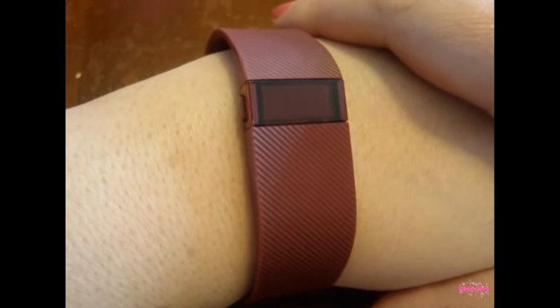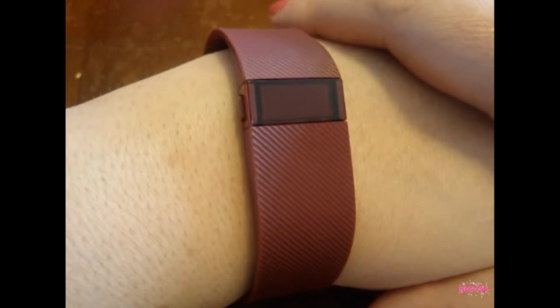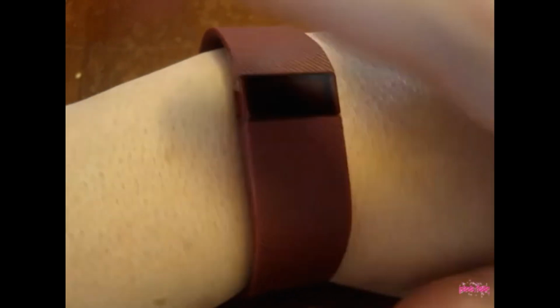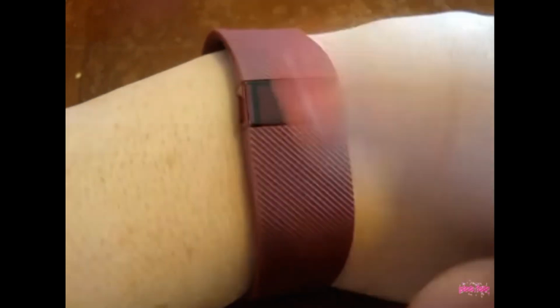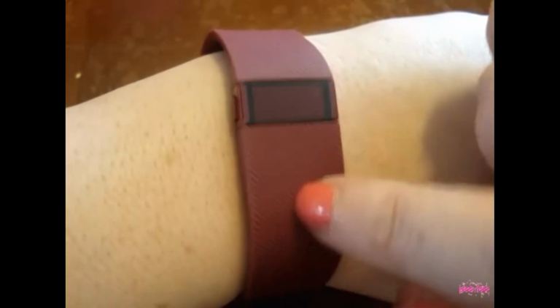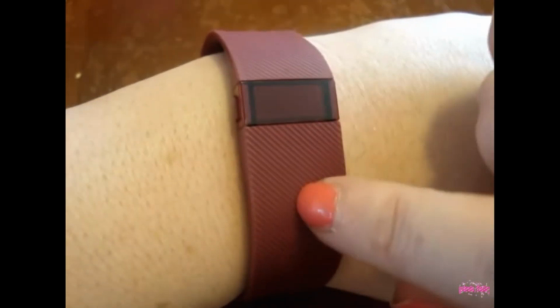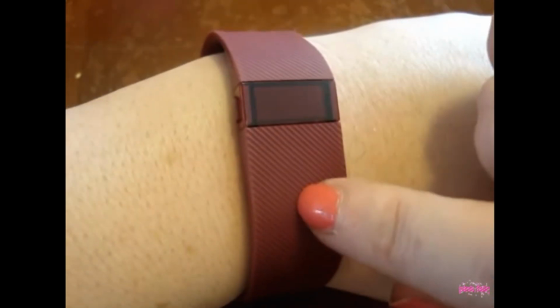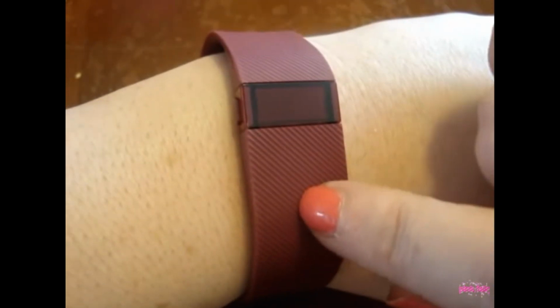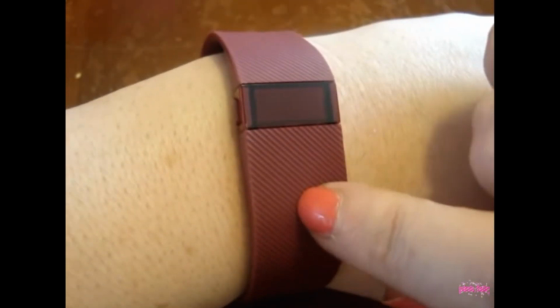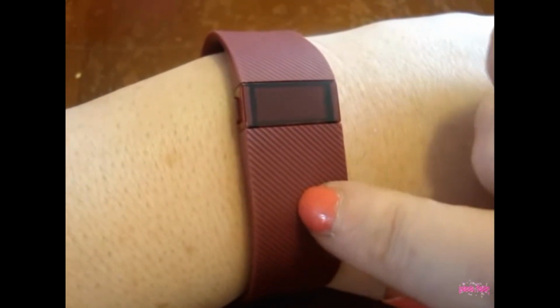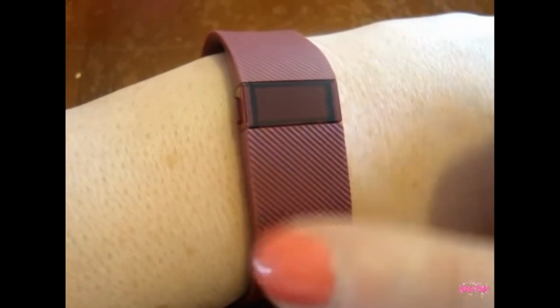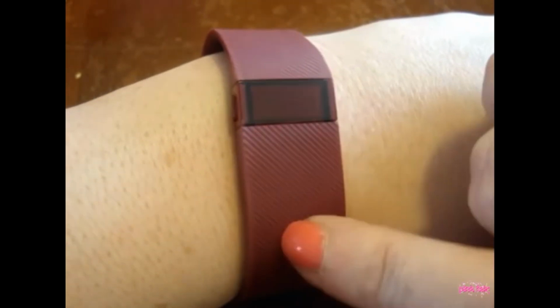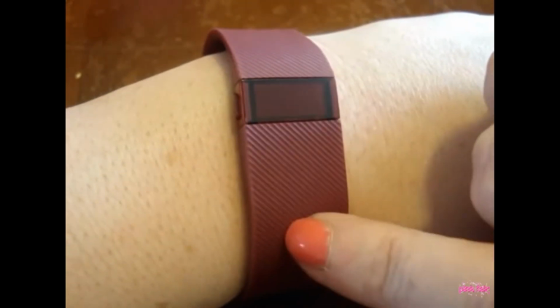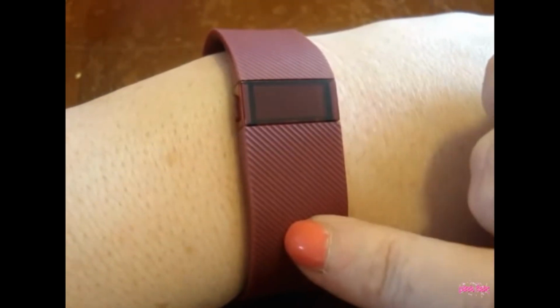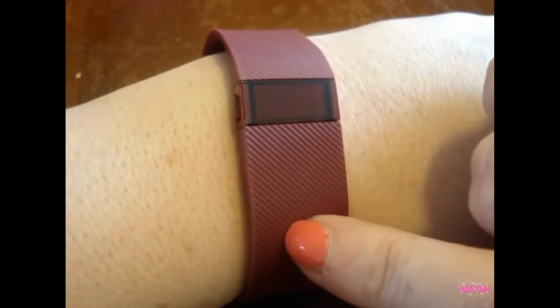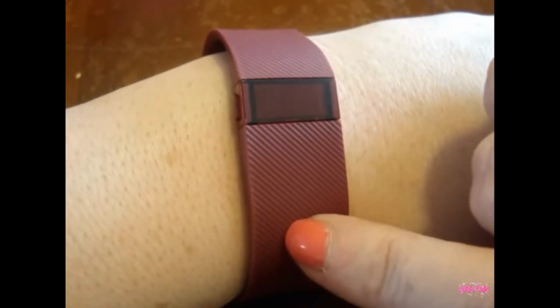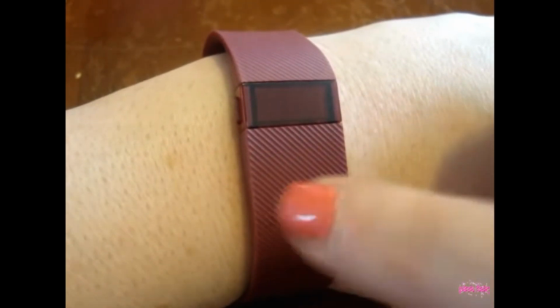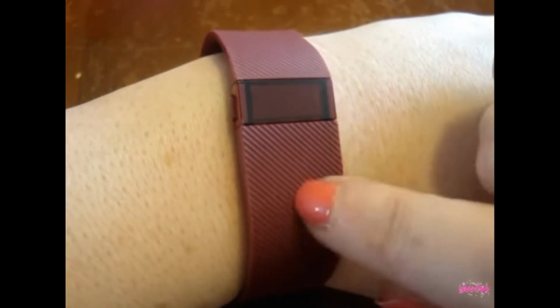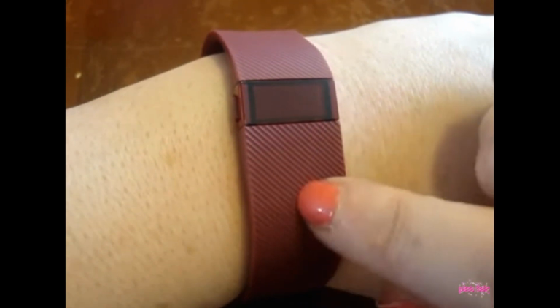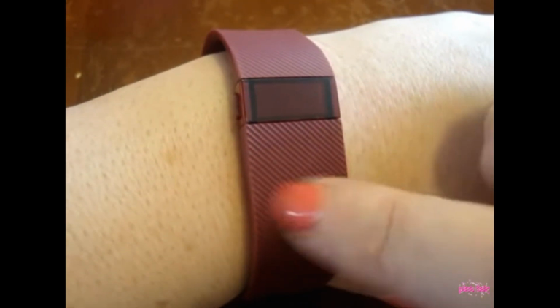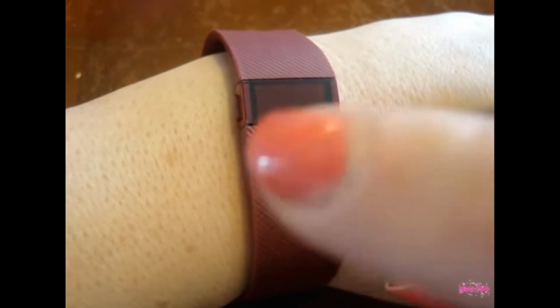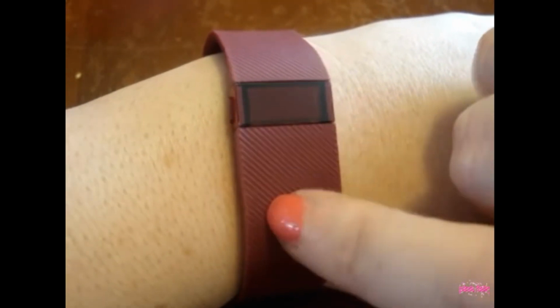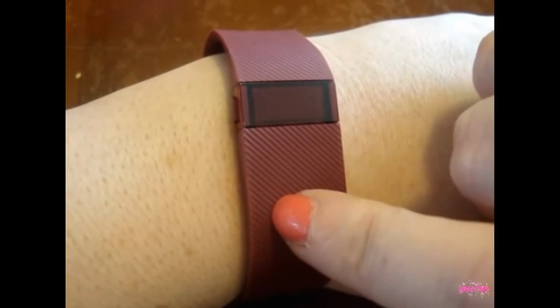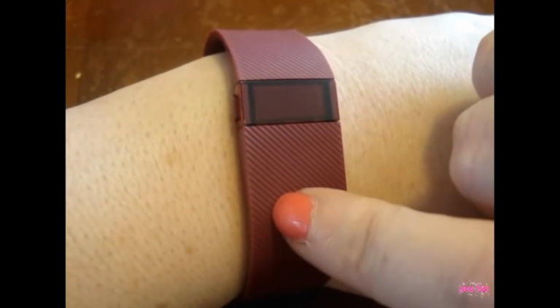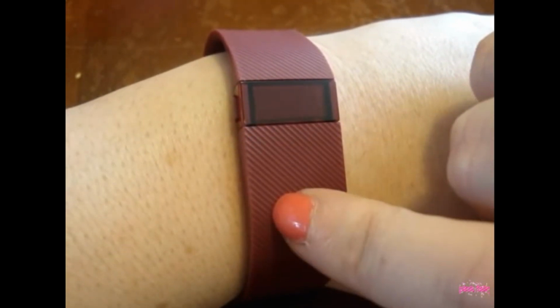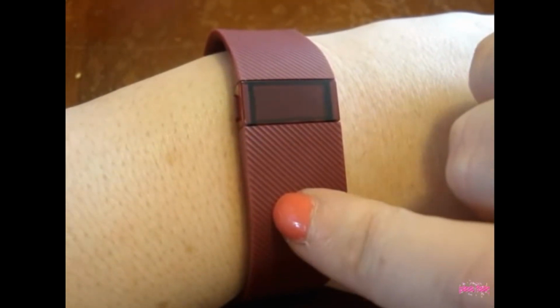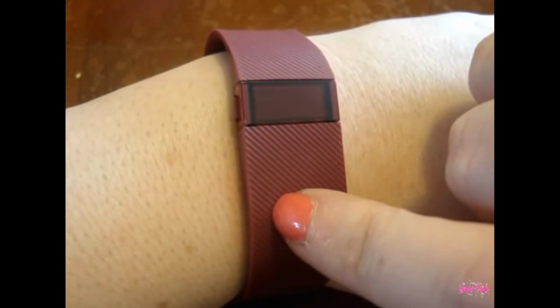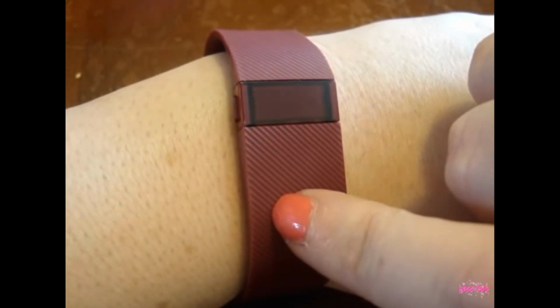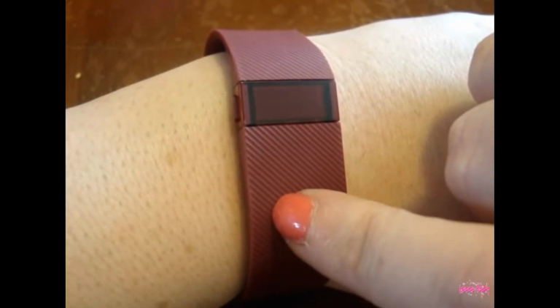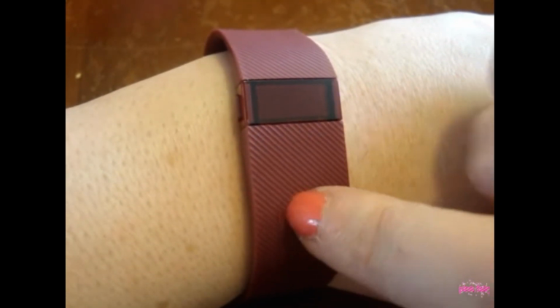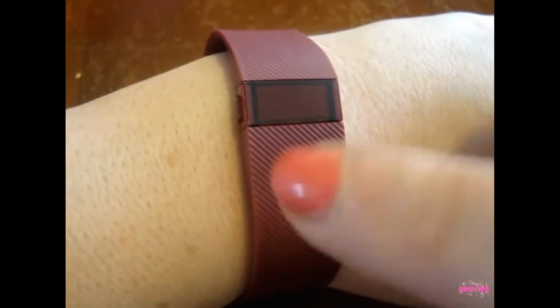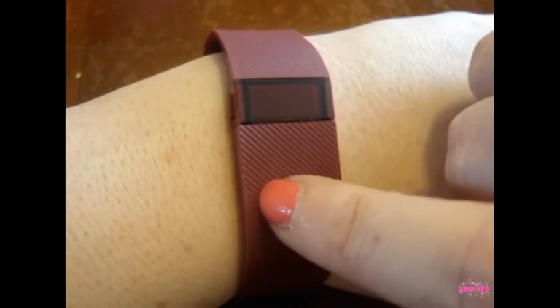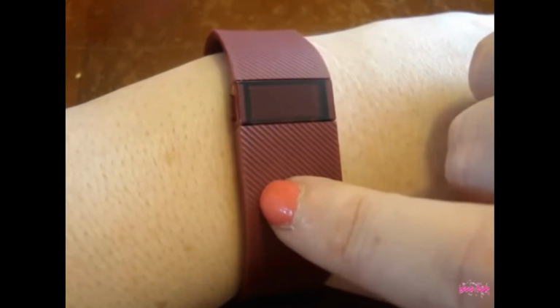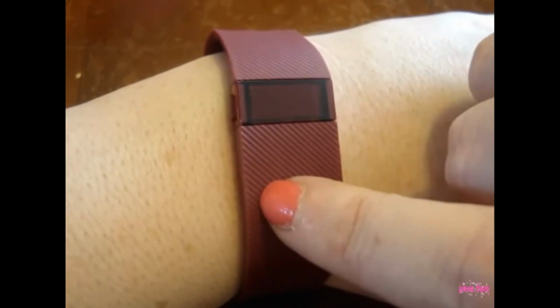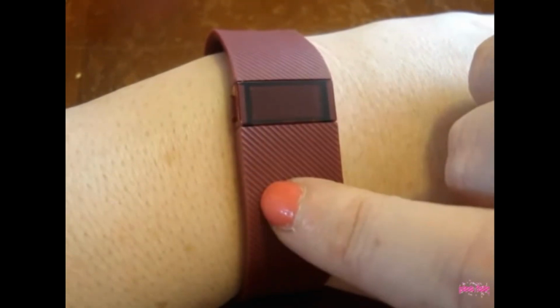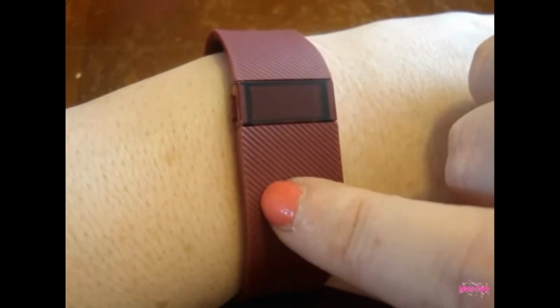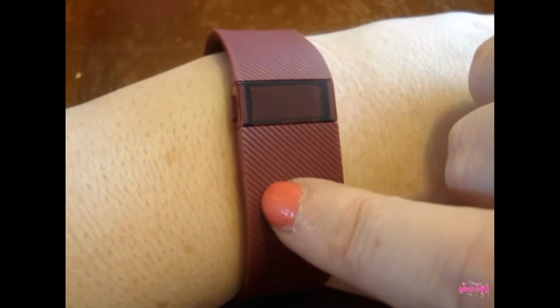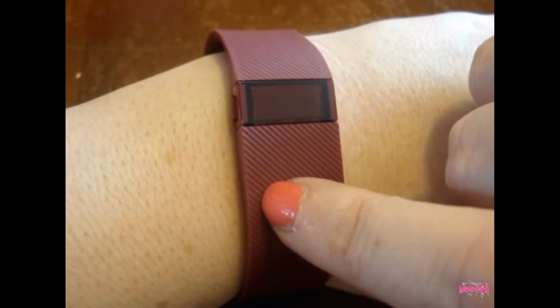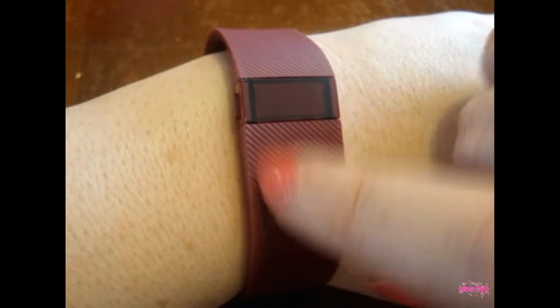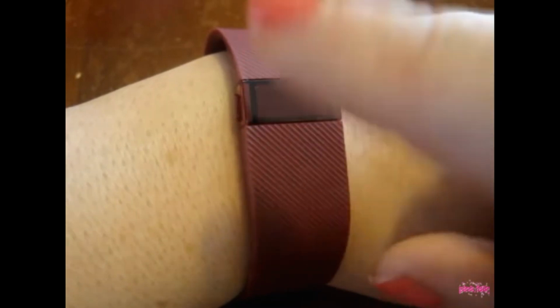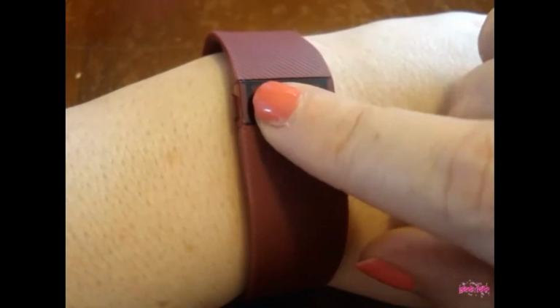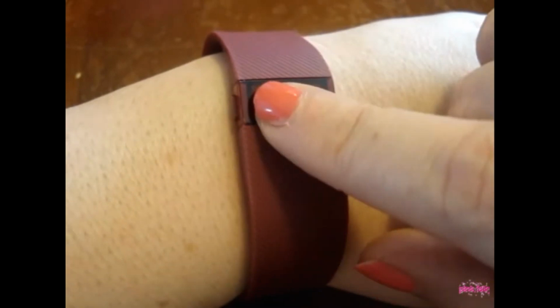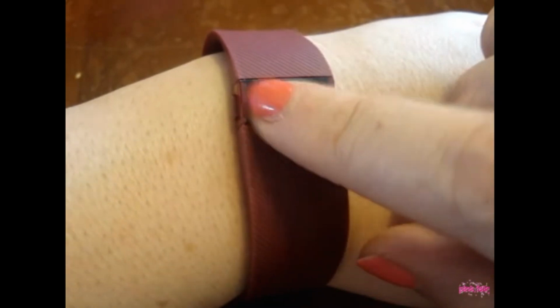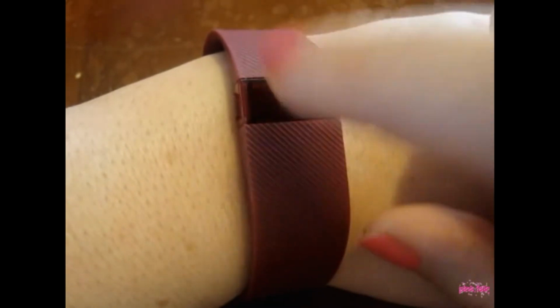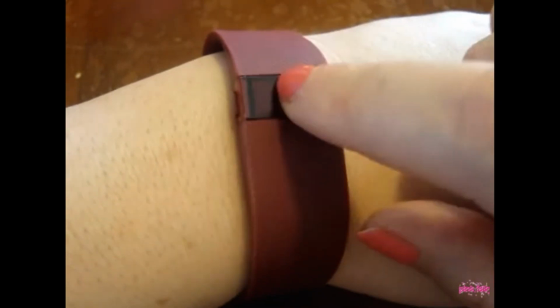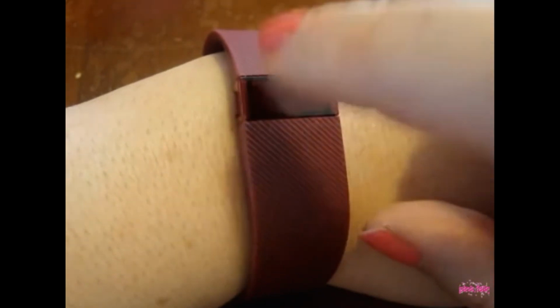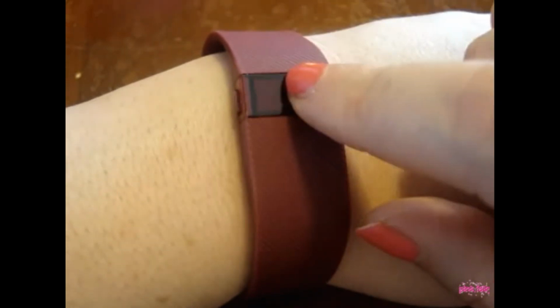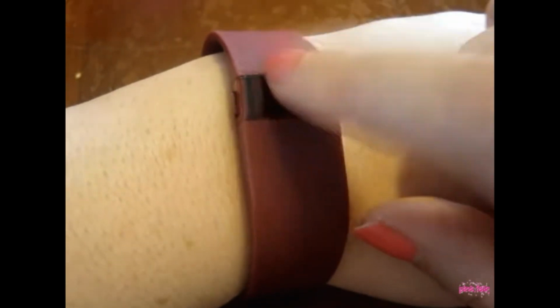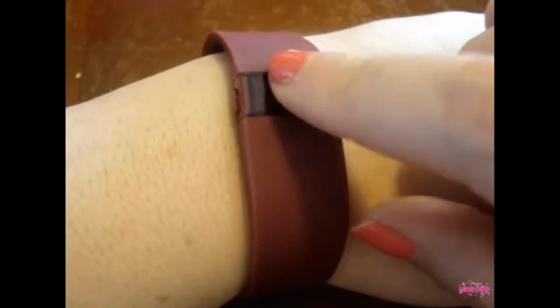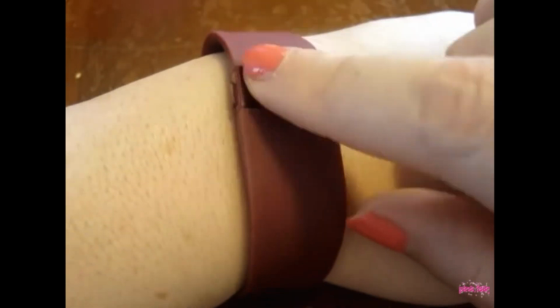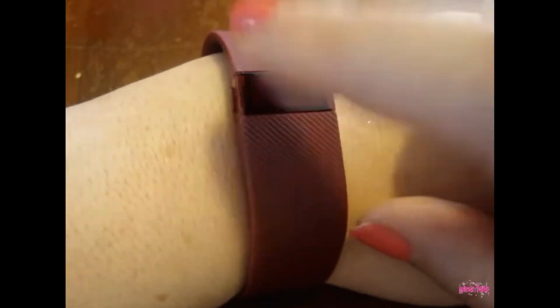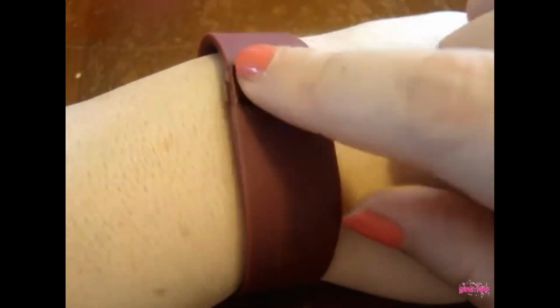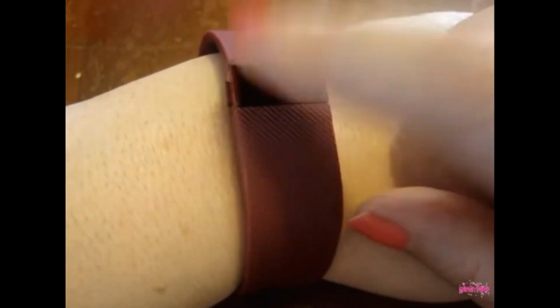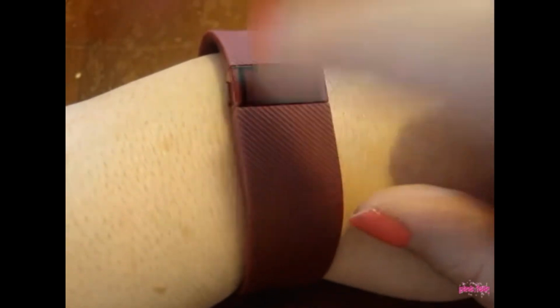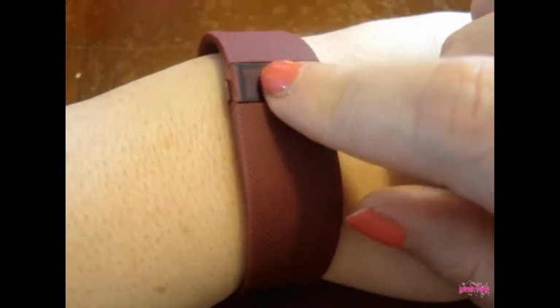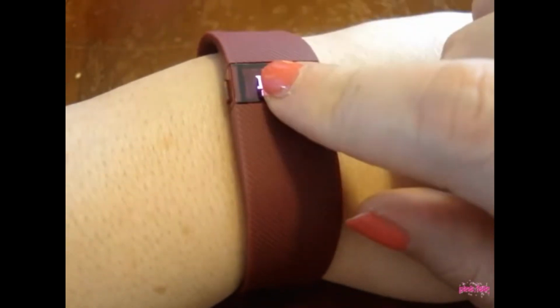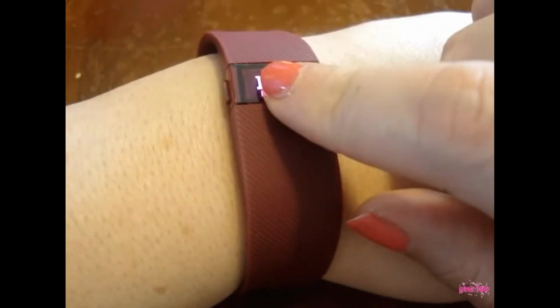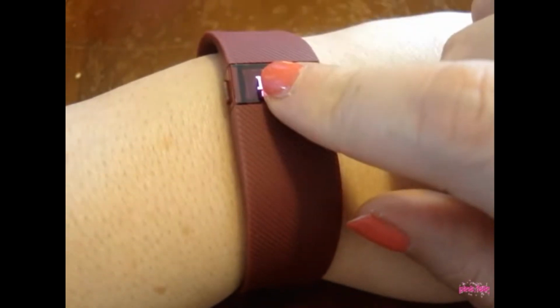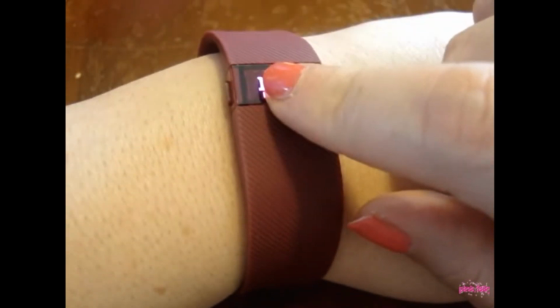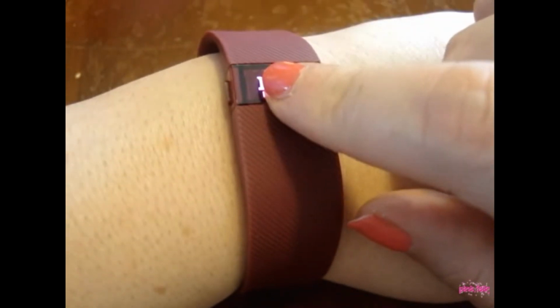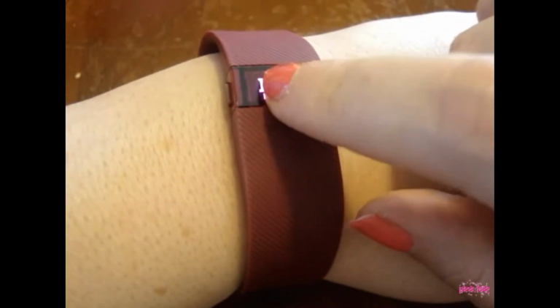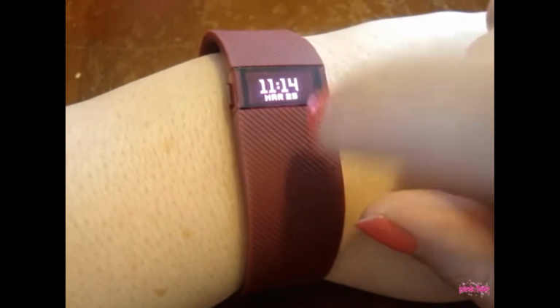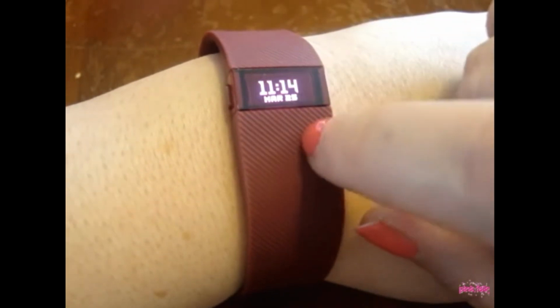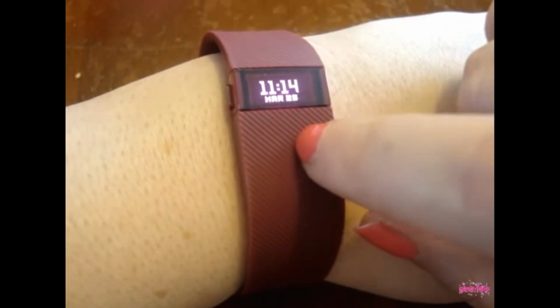They also have the Flex model. This is the Charge. The Flex is $99 — so, you know, that's not bad at all.